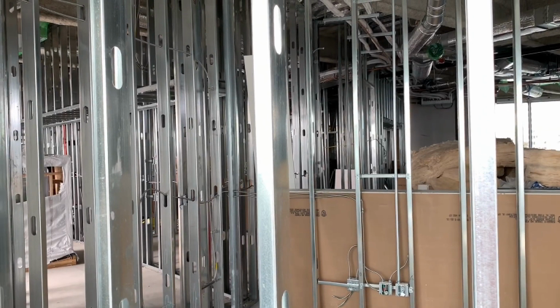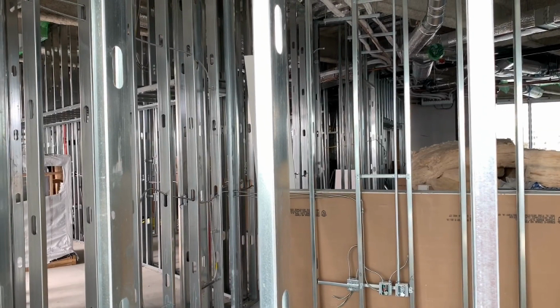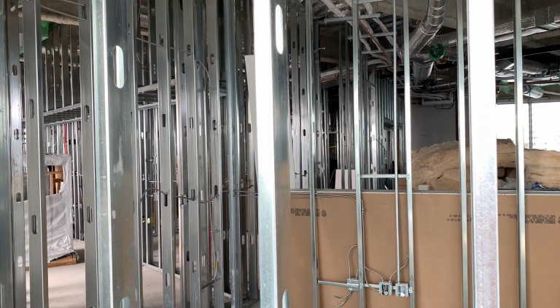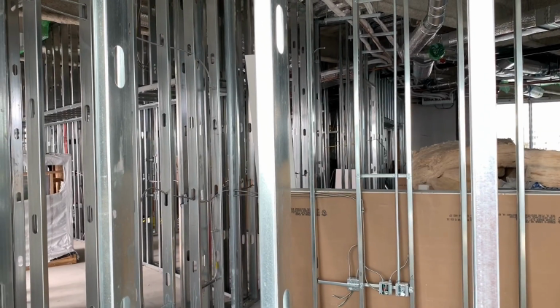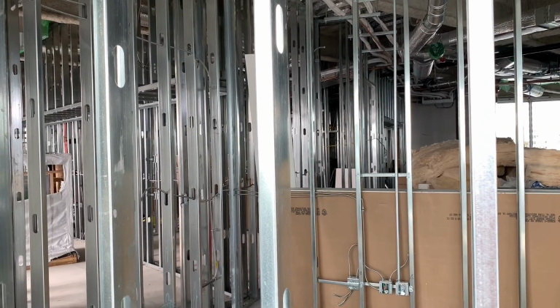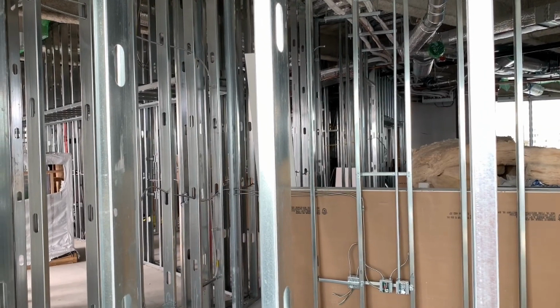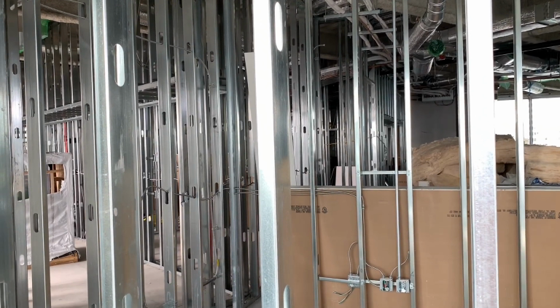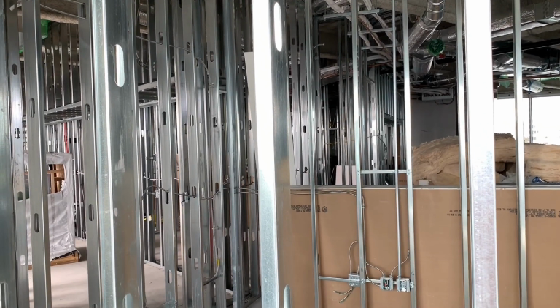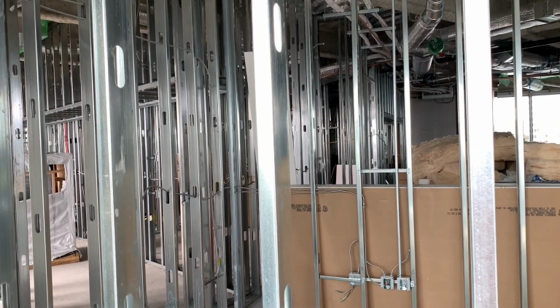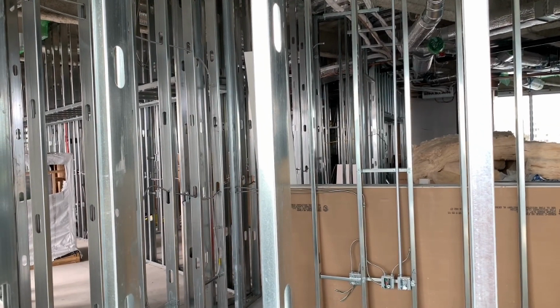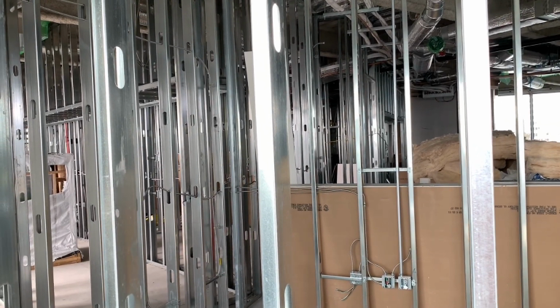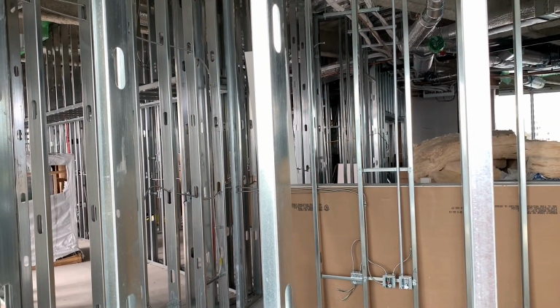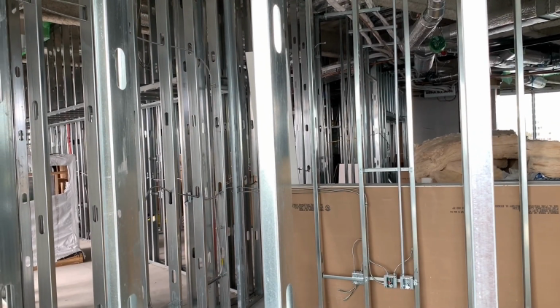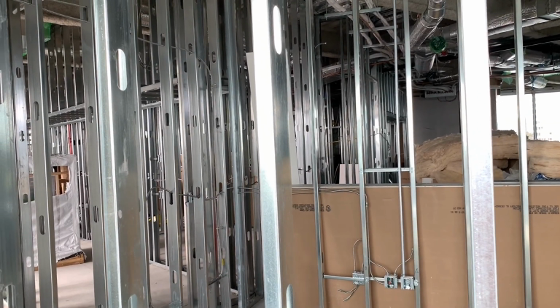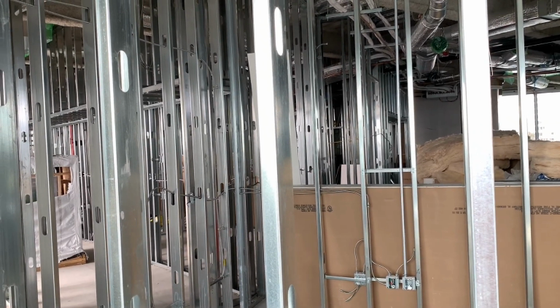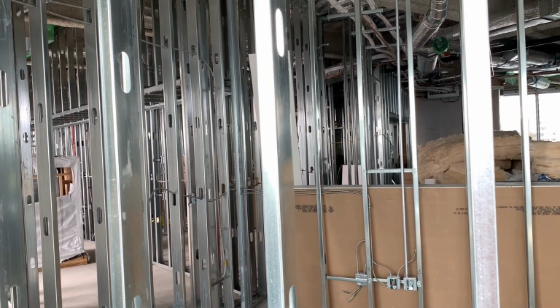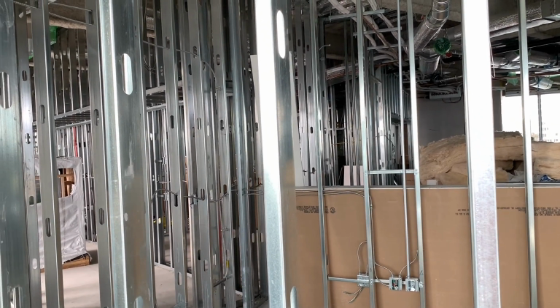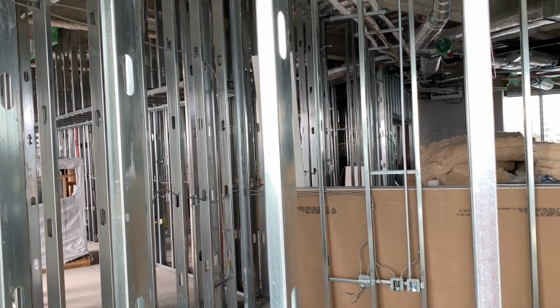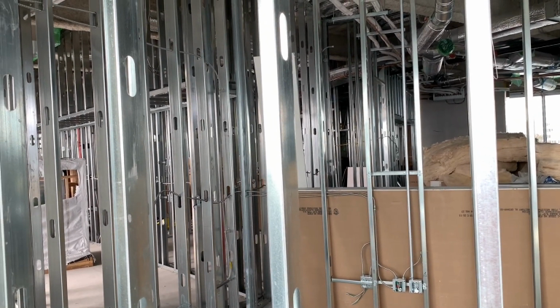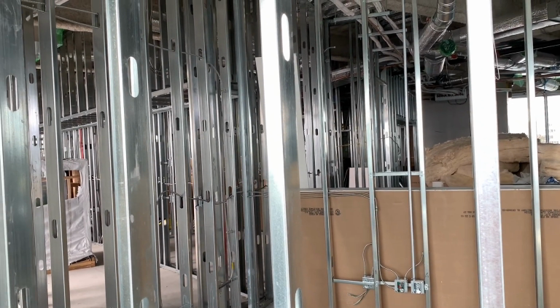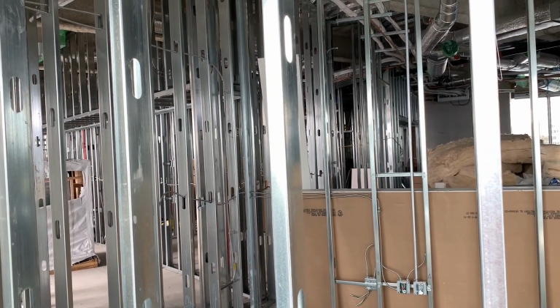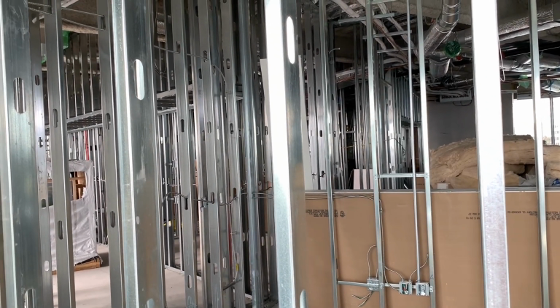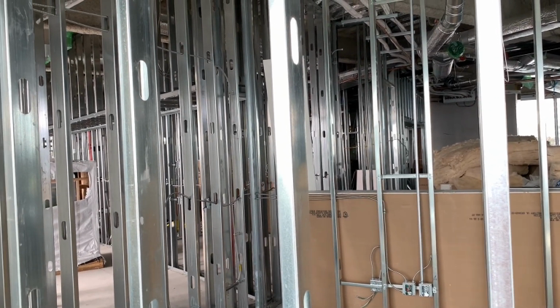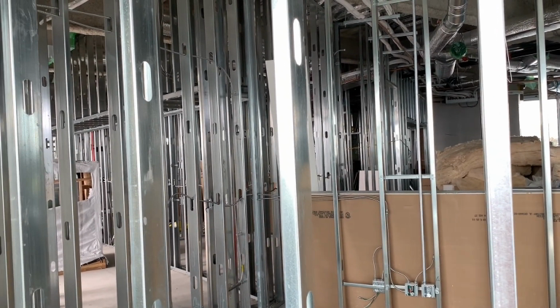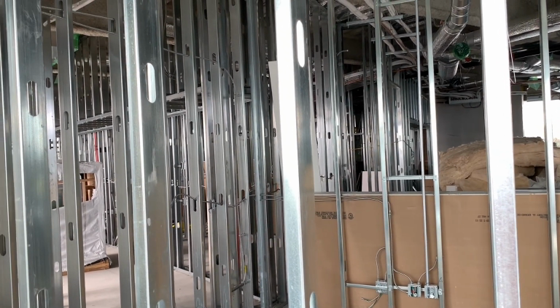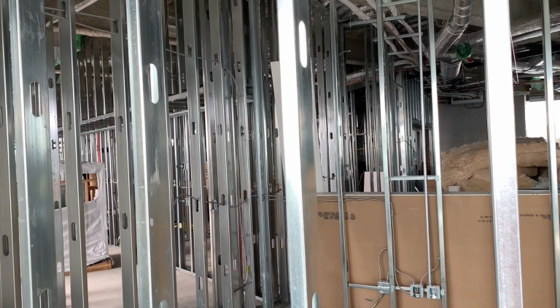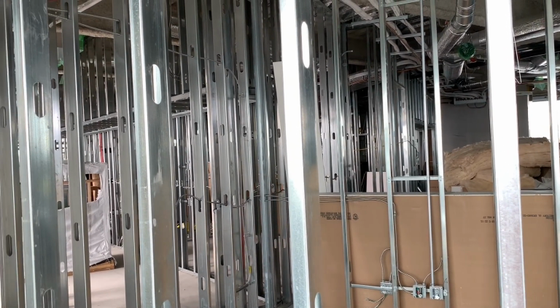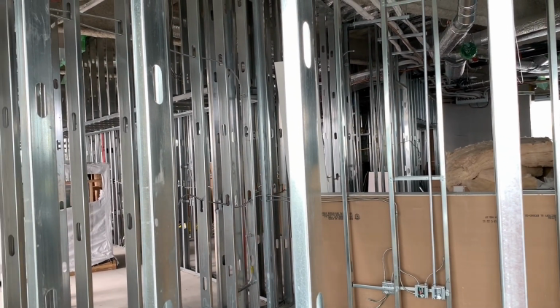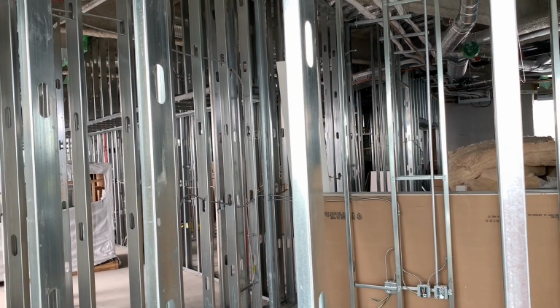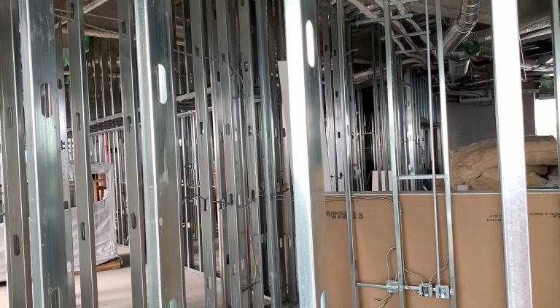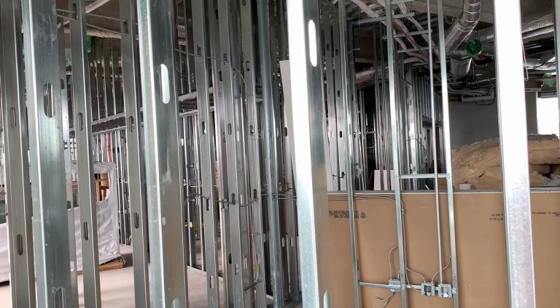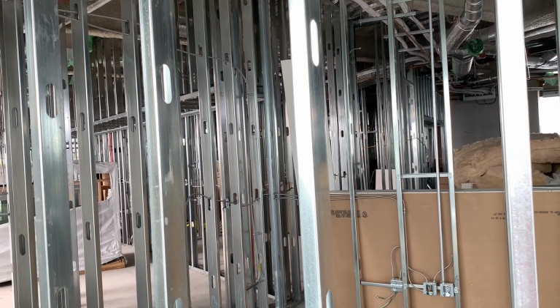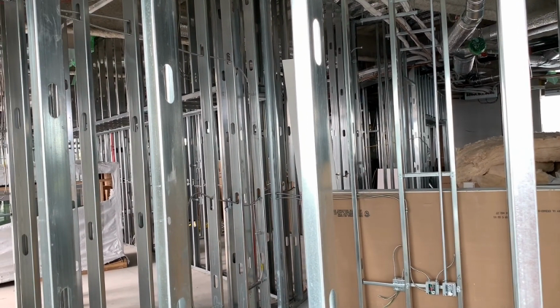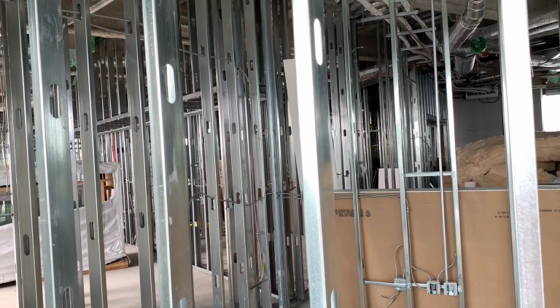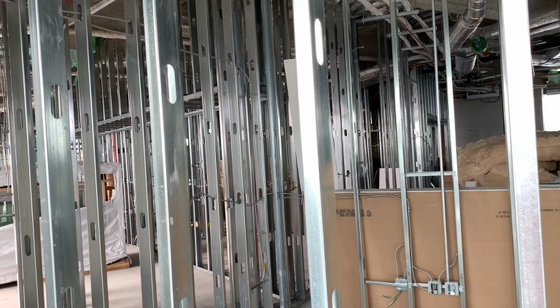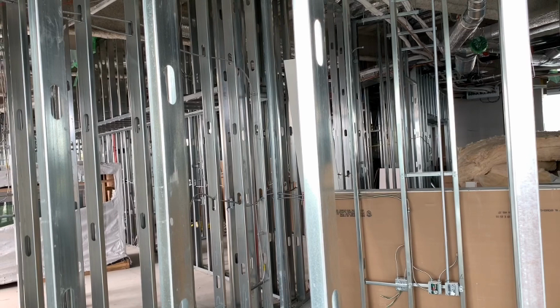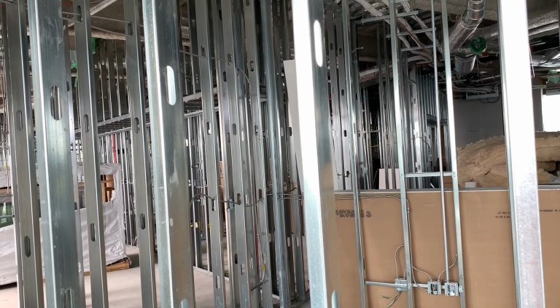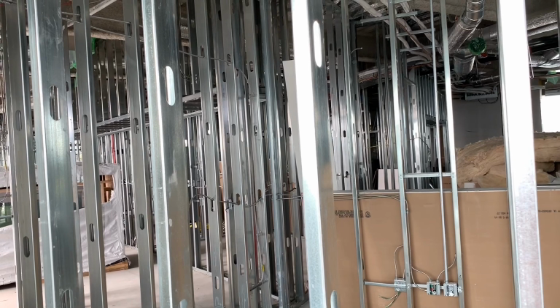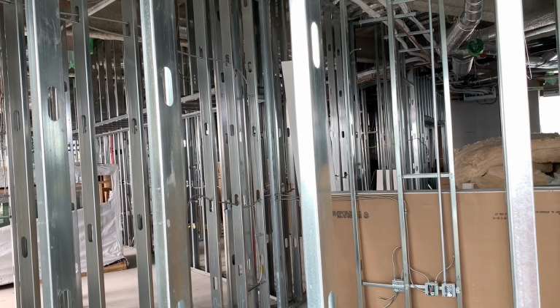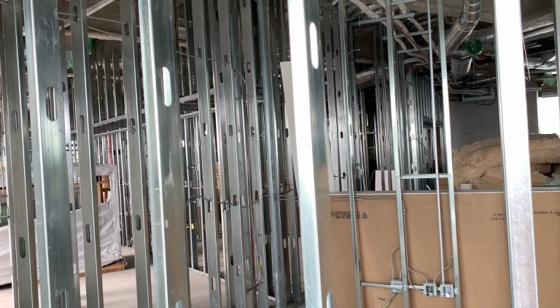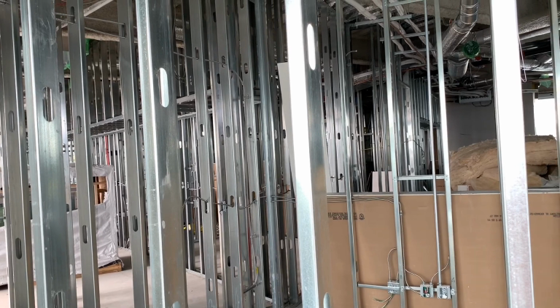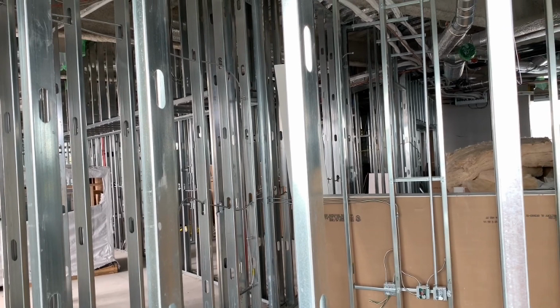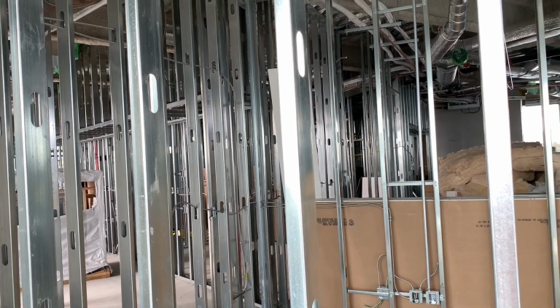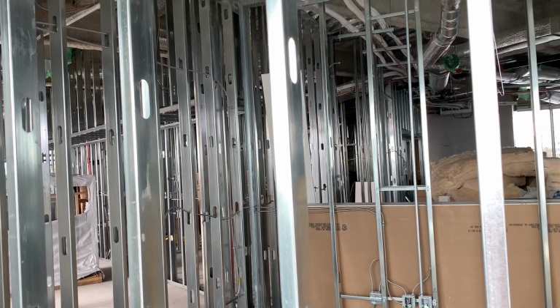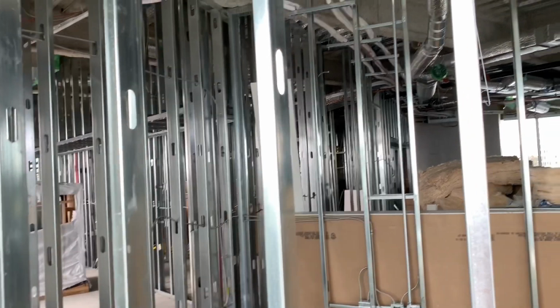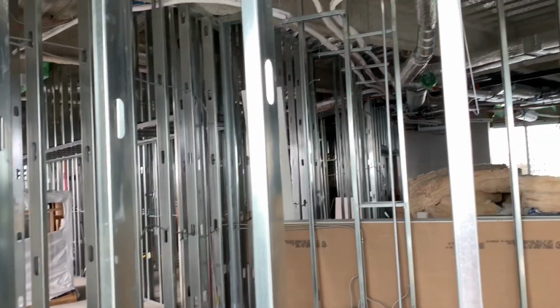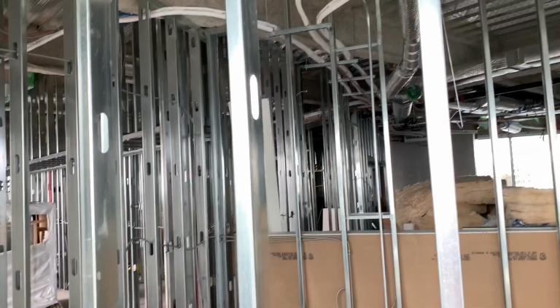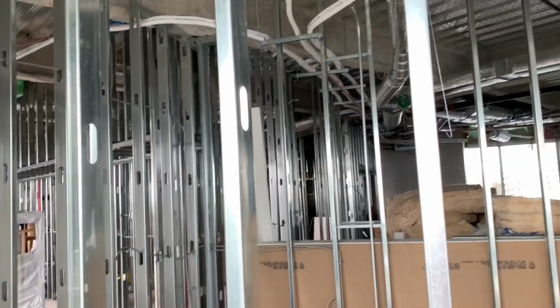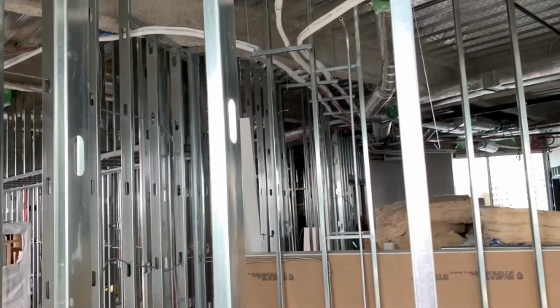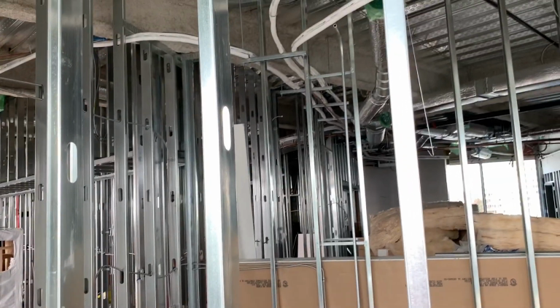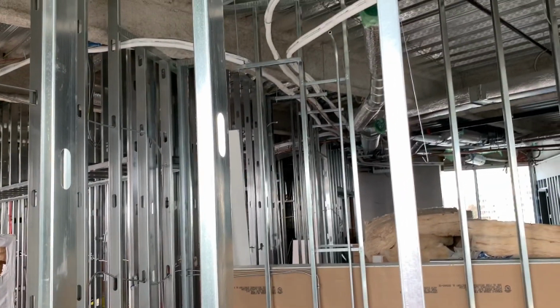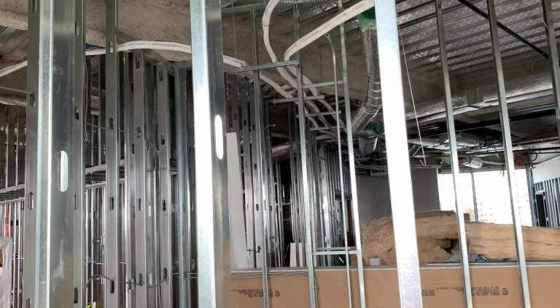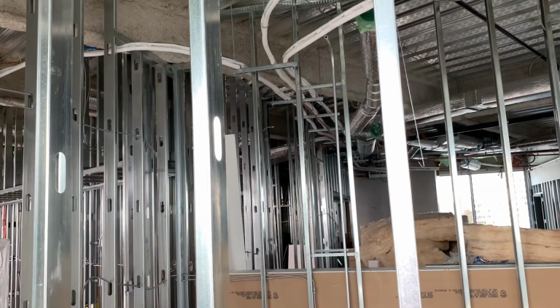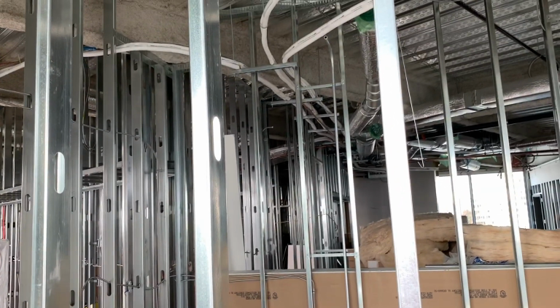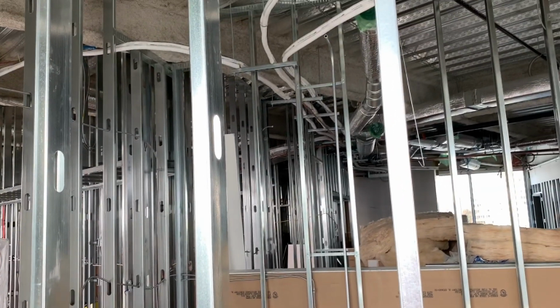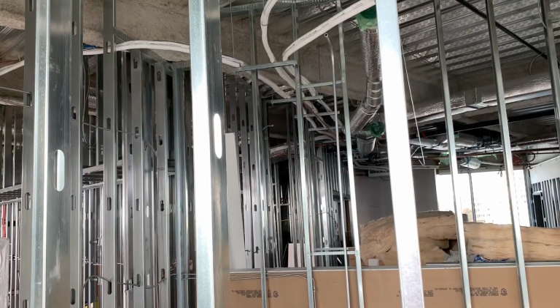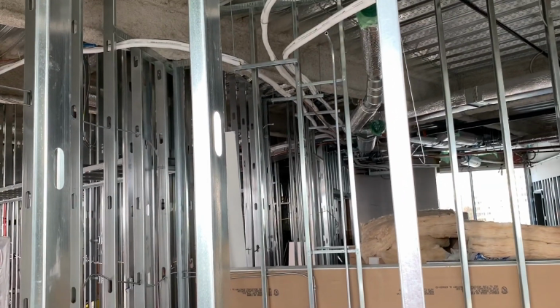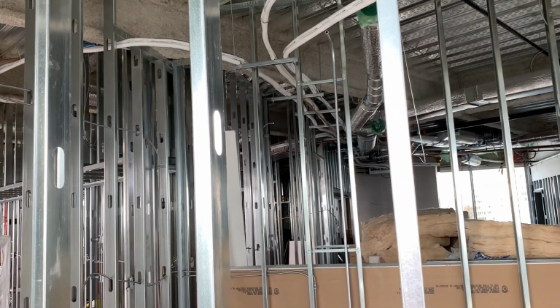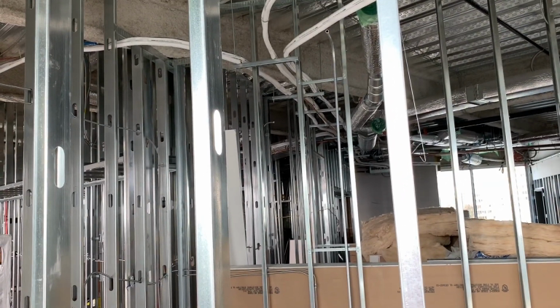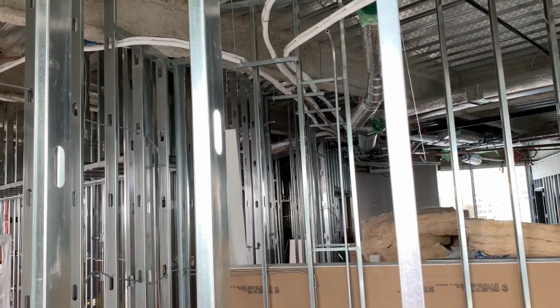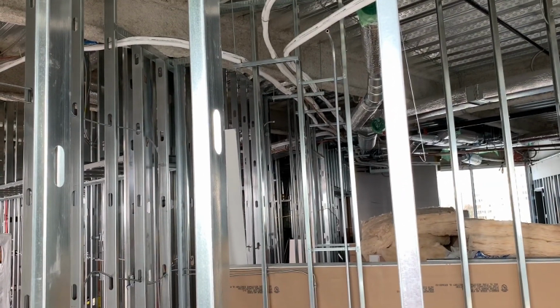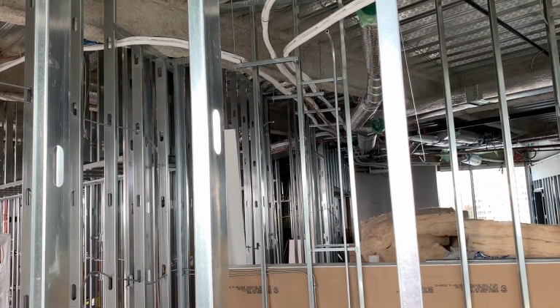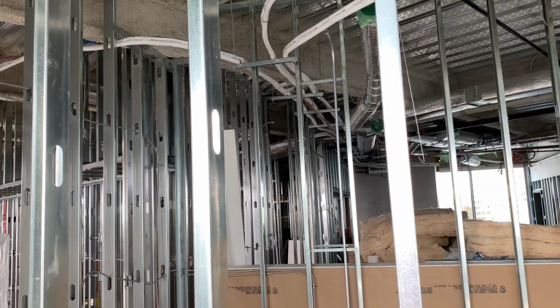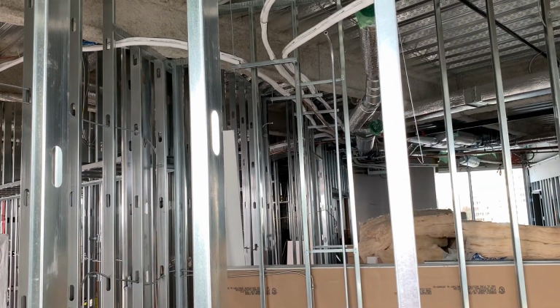Alright guys, welcome back. Hope you had a great weekend. It's kind of noisy right now, but I'm going to show you some of the stuff I did today.